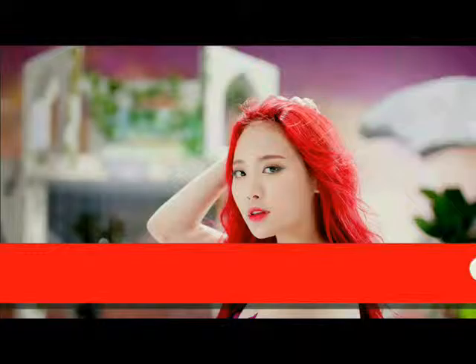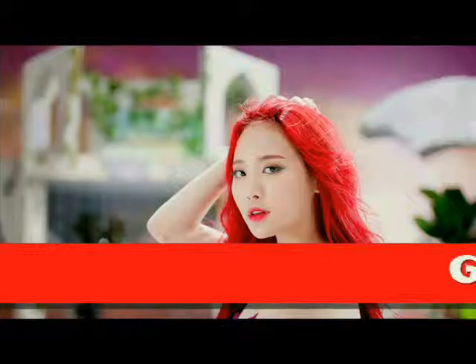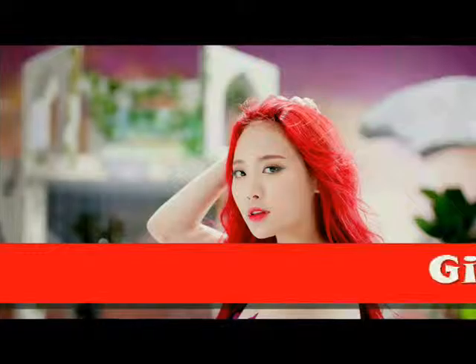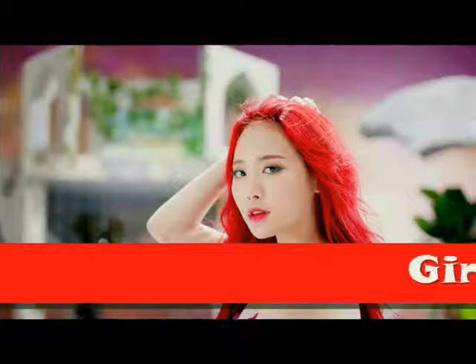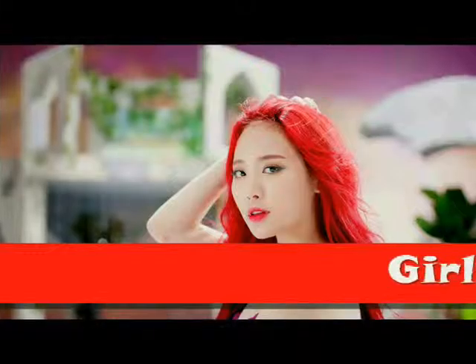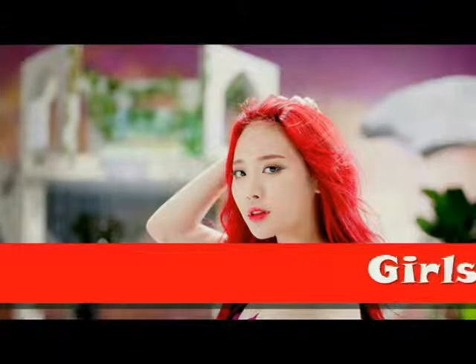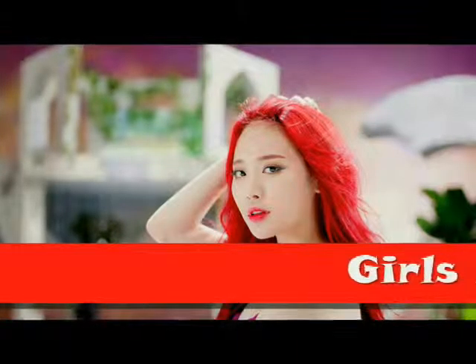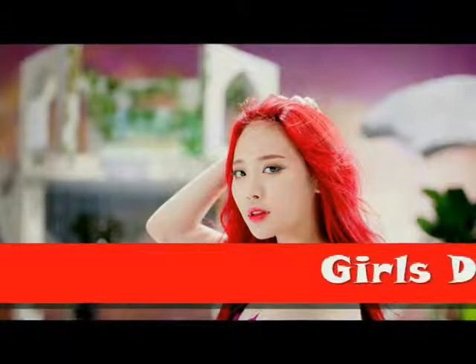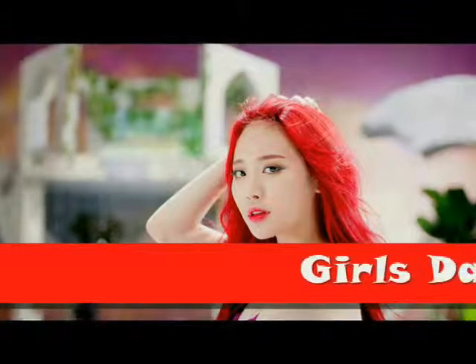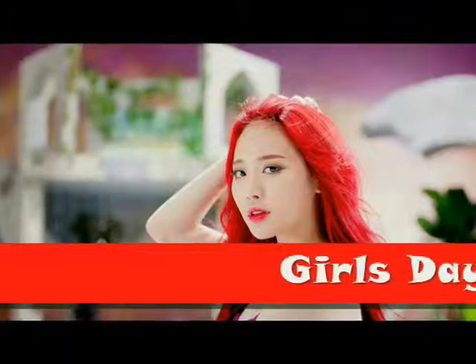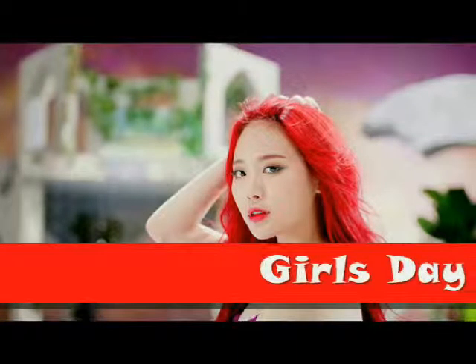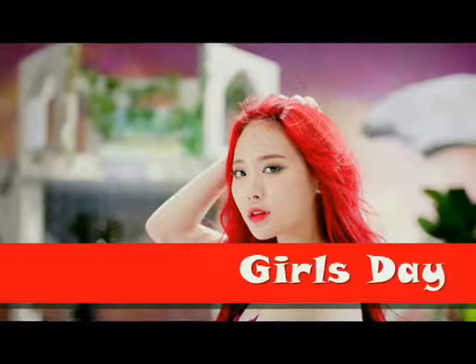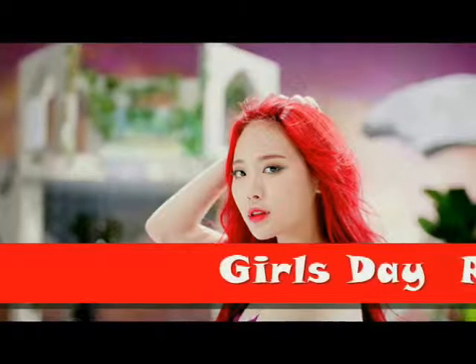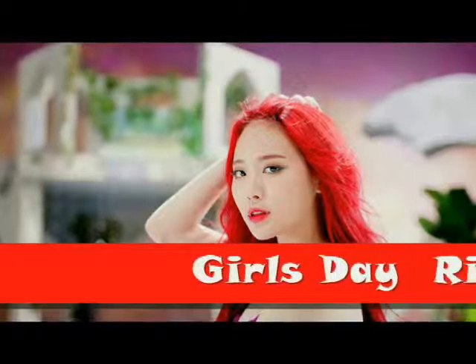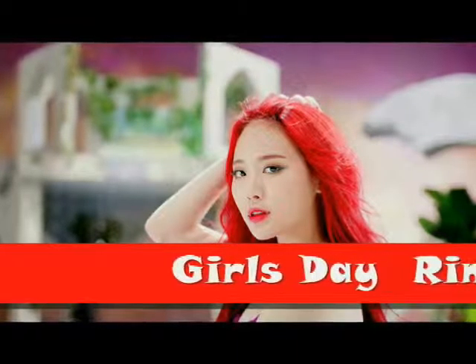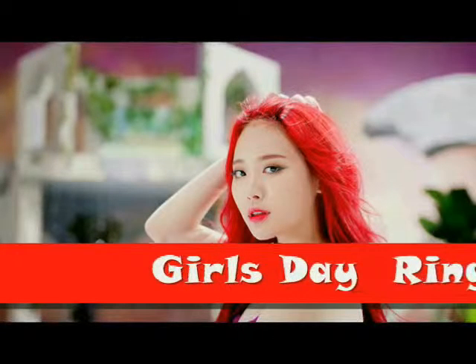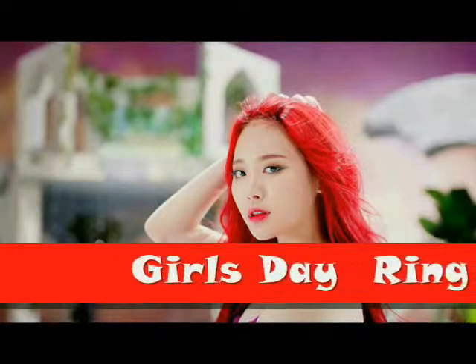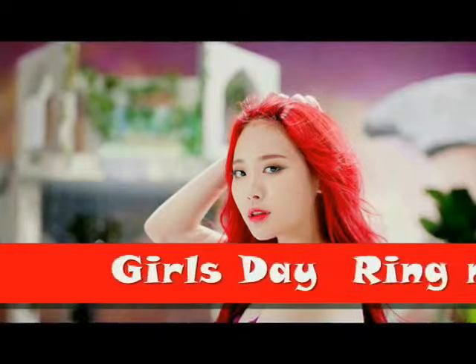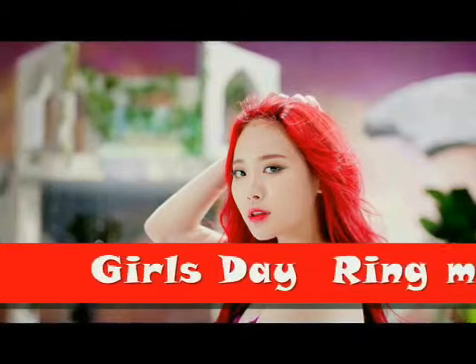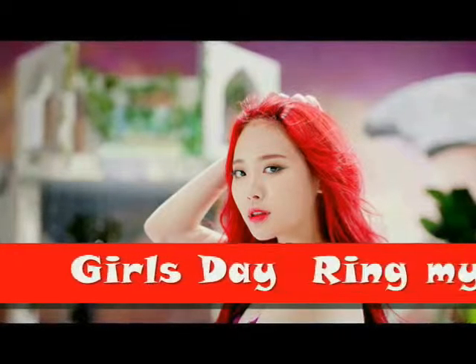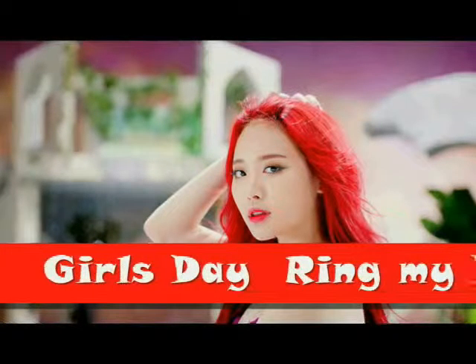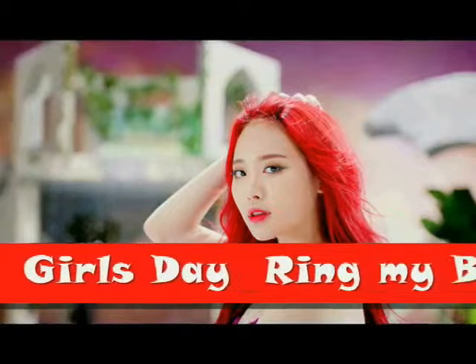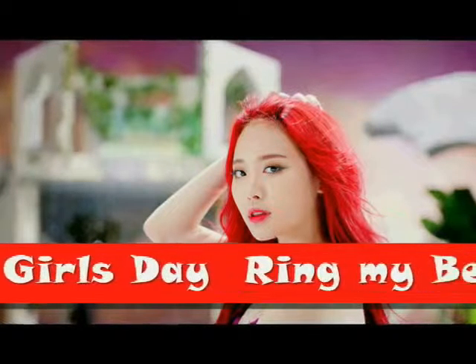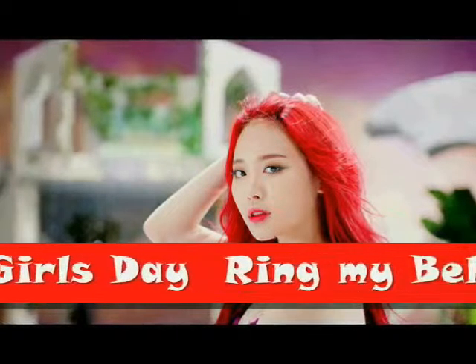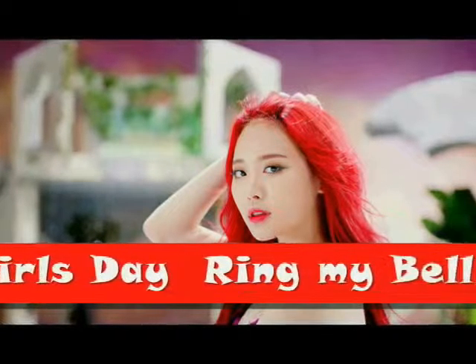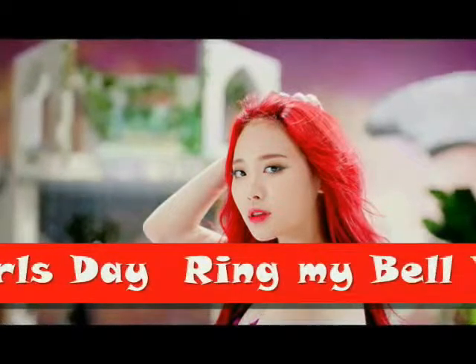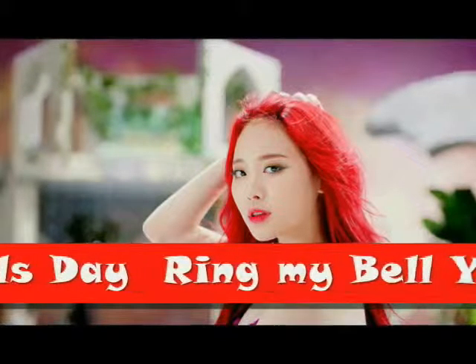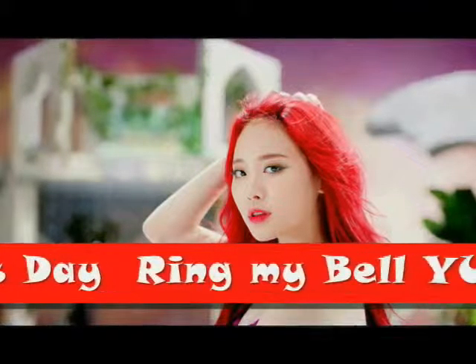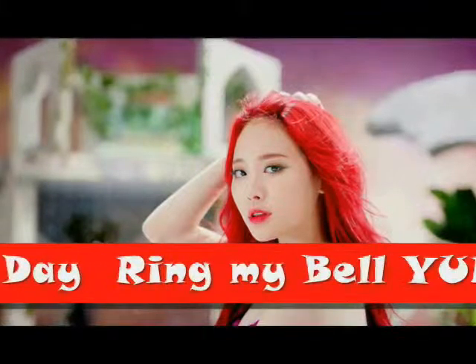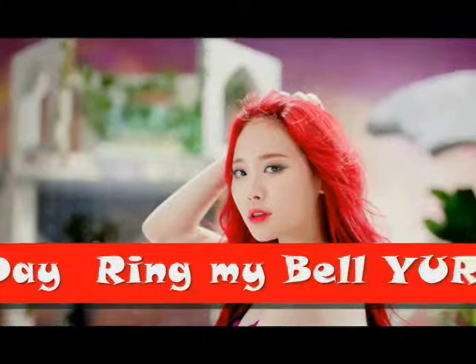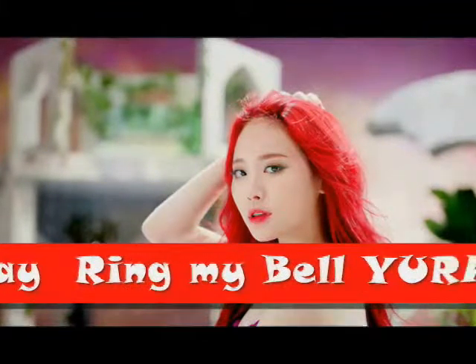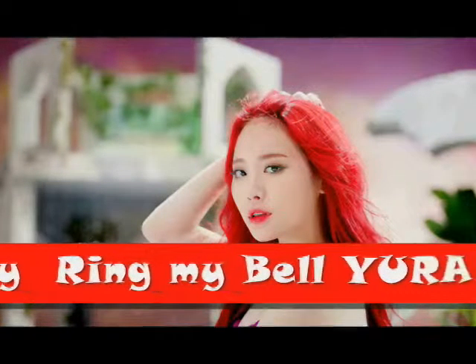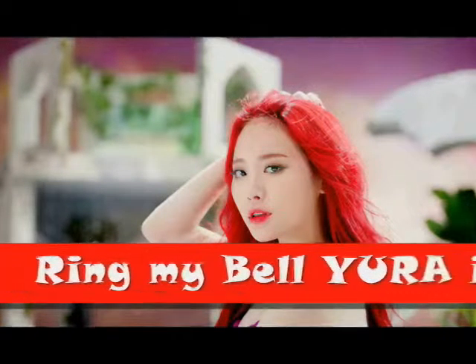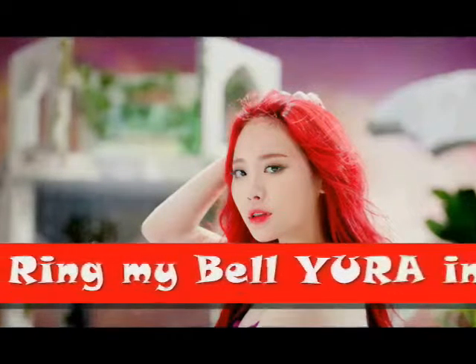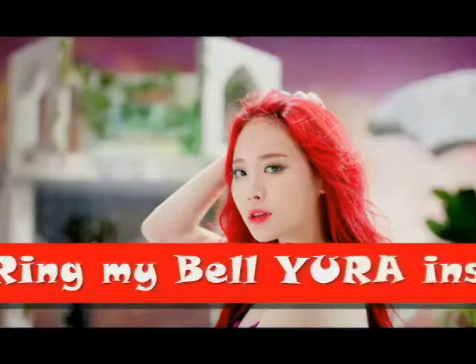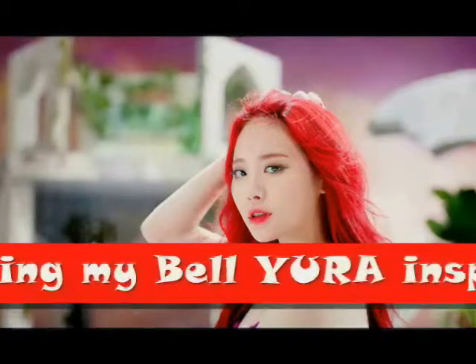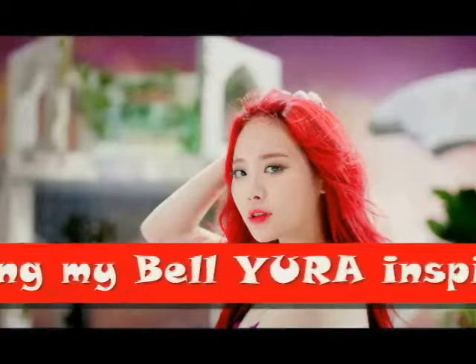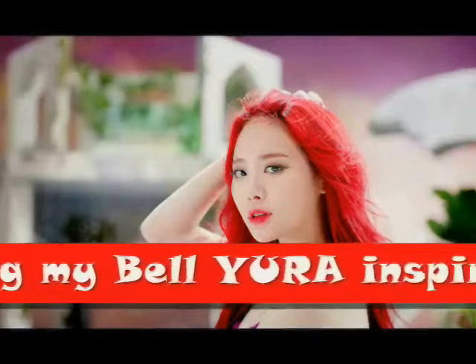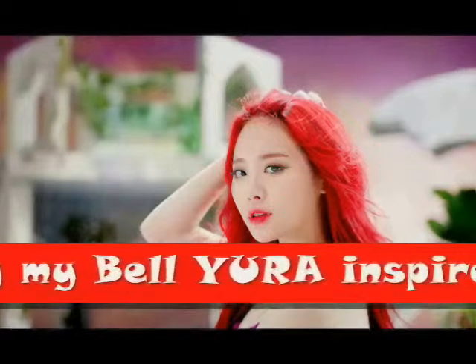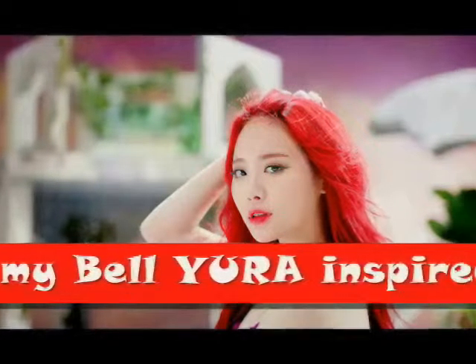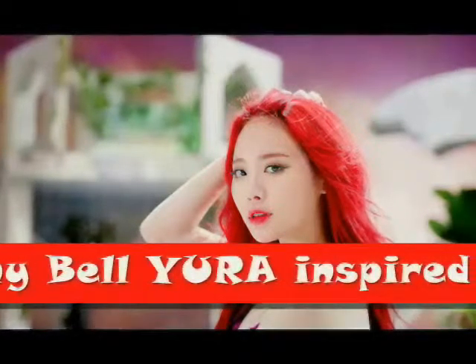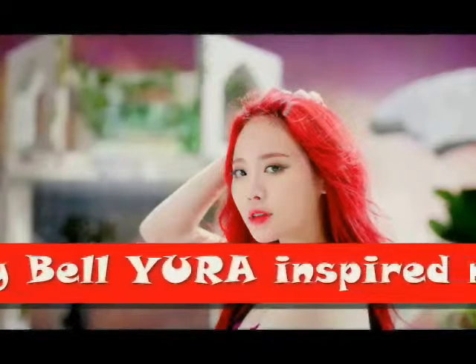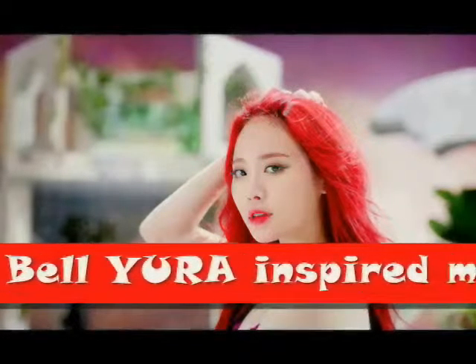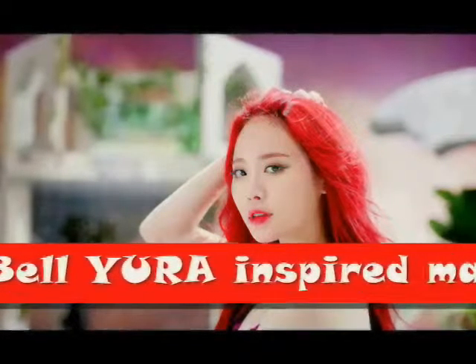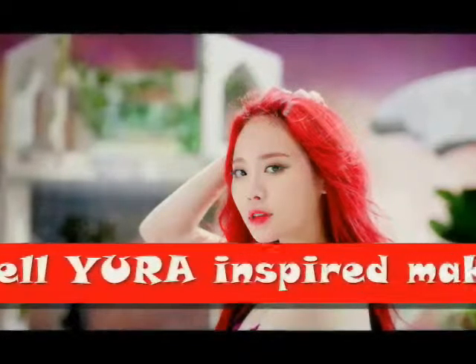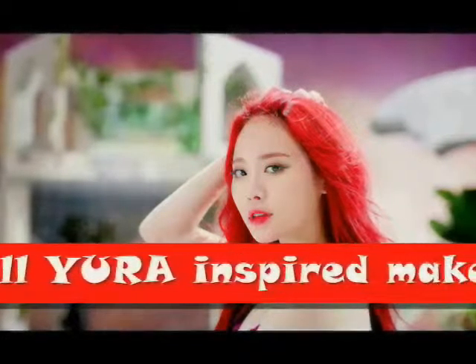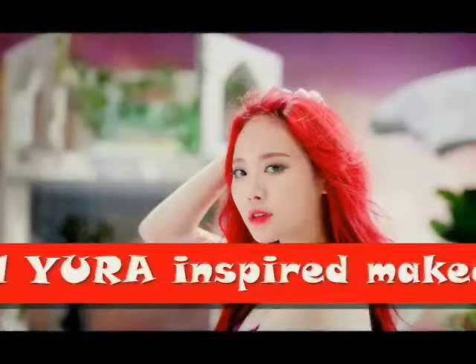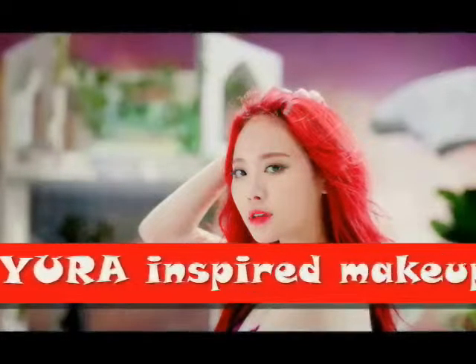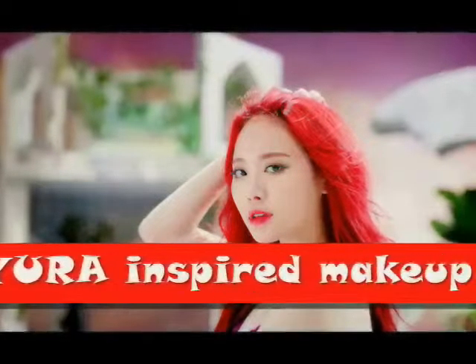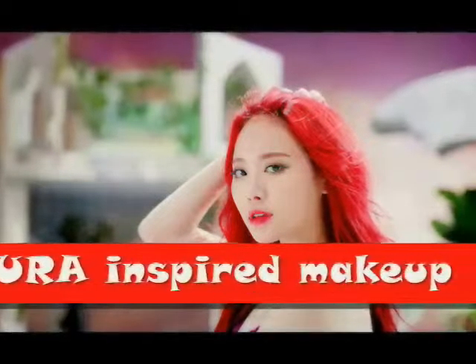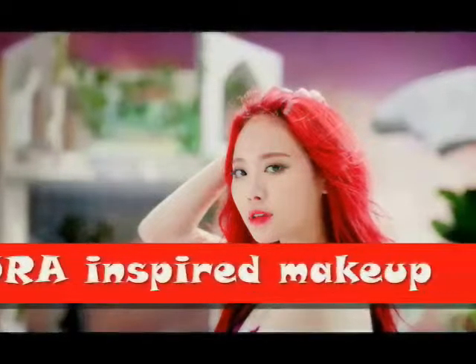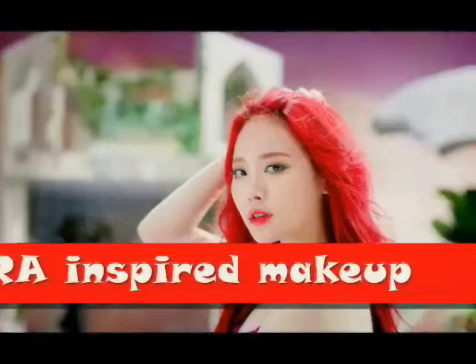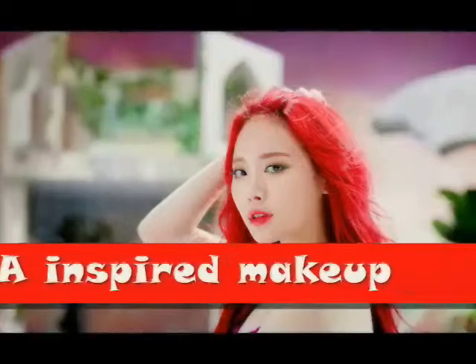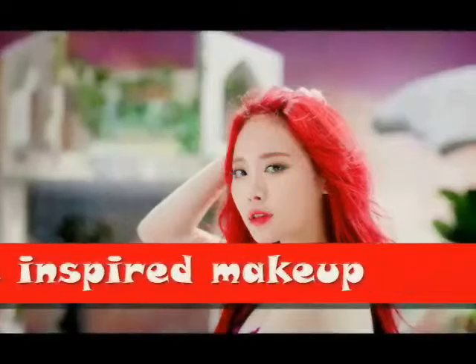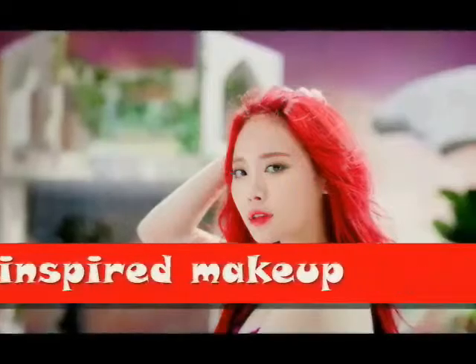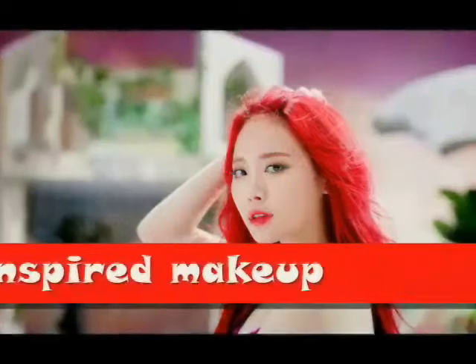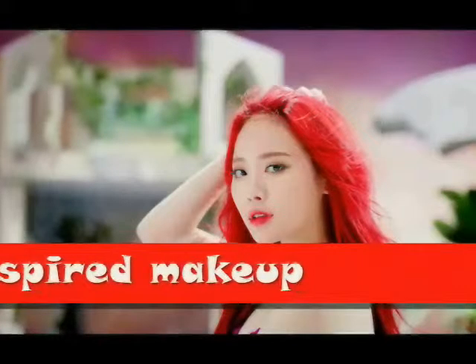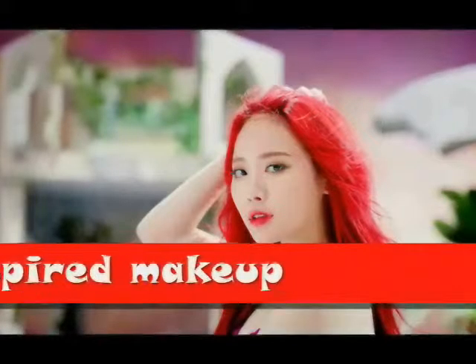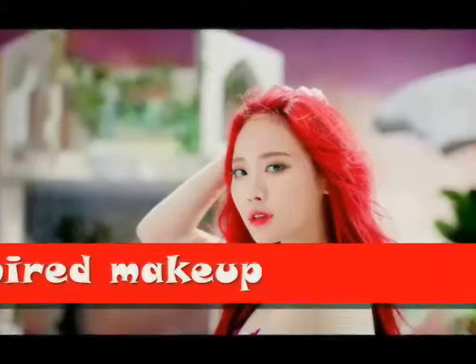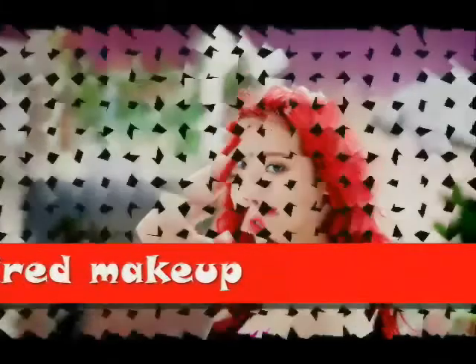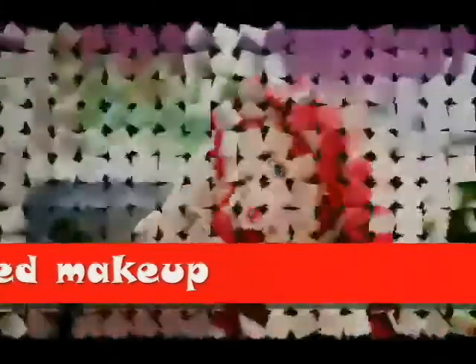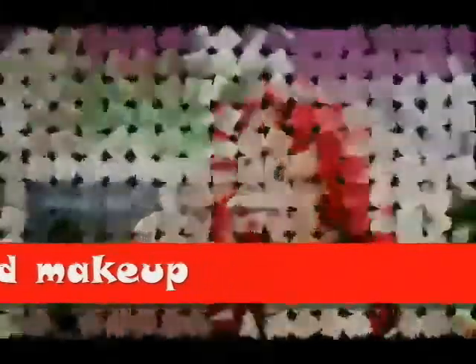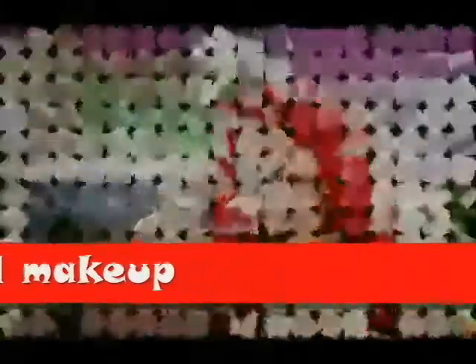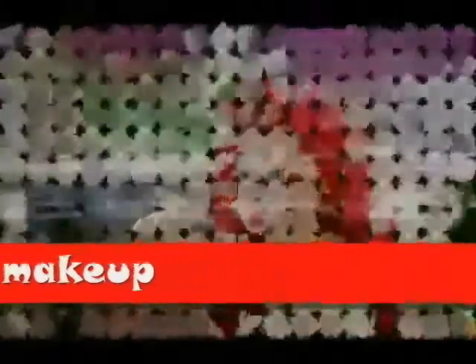Hey guys, I'm back with a new makeup tutorial inspired by Yura on the latest MV, Ring My Bell.